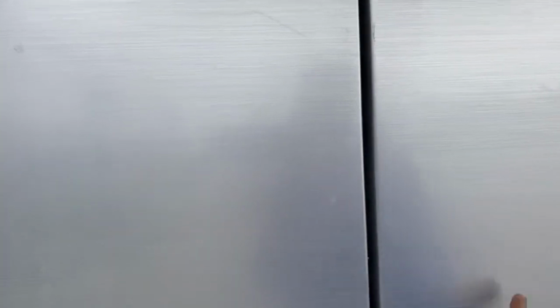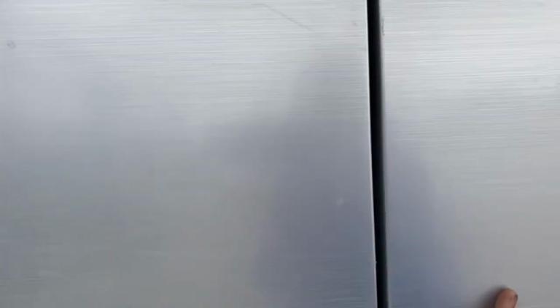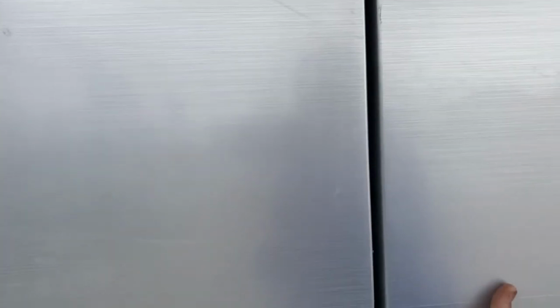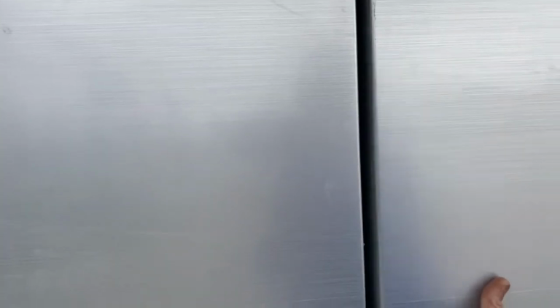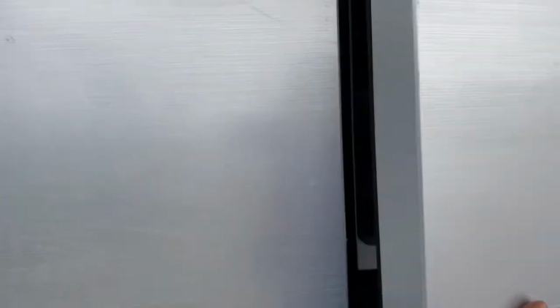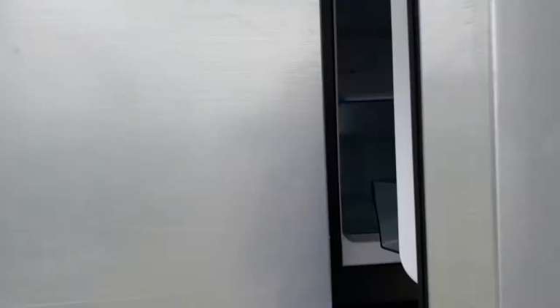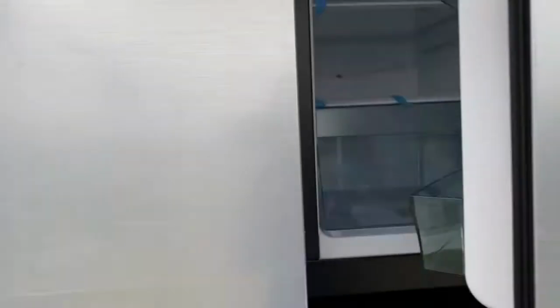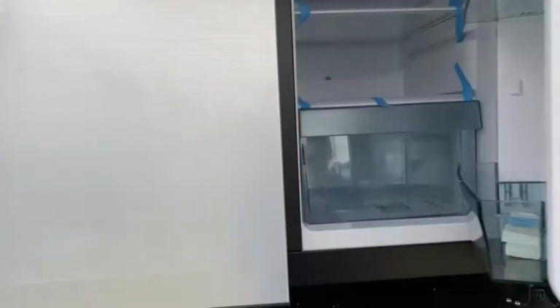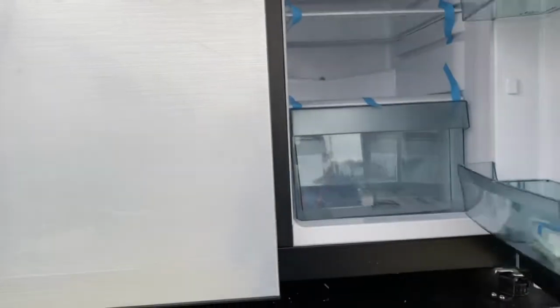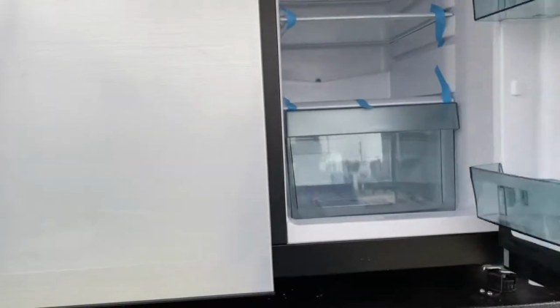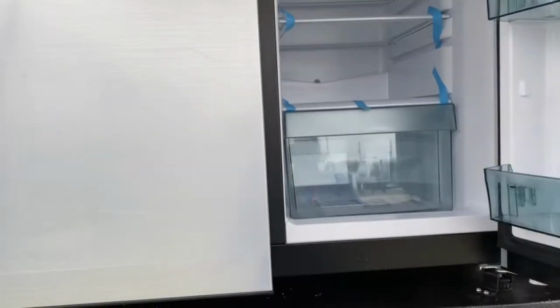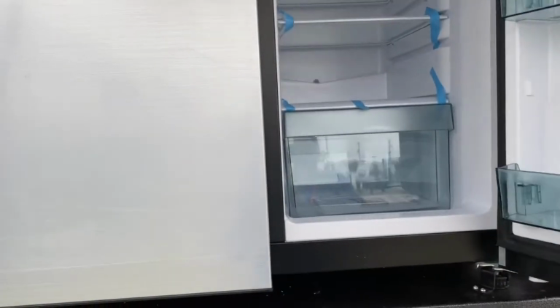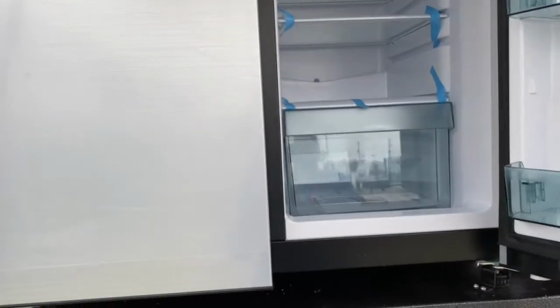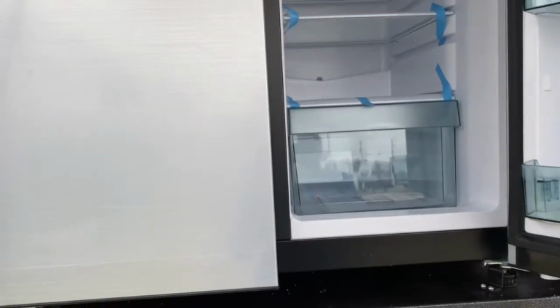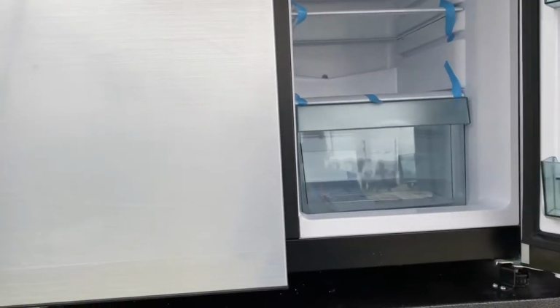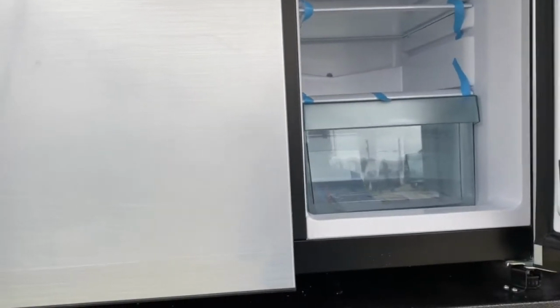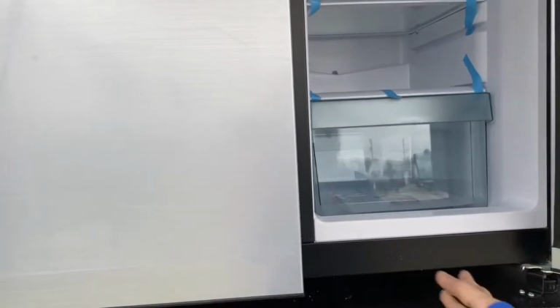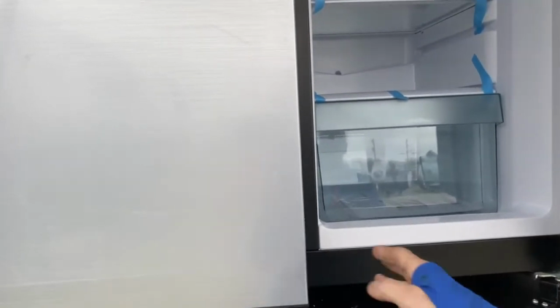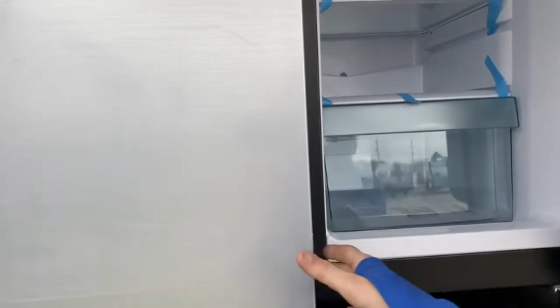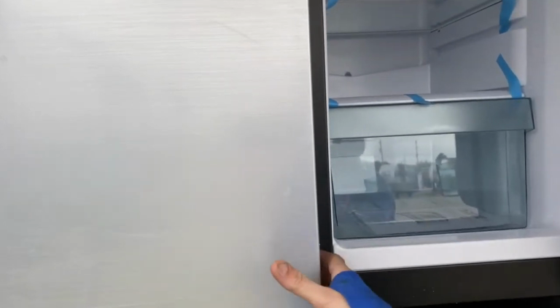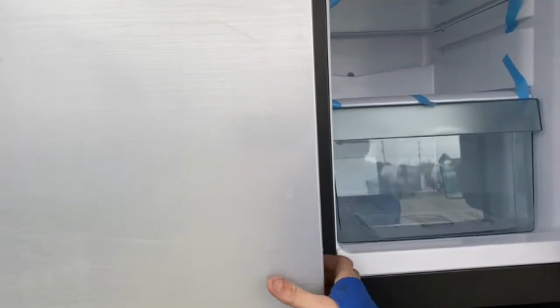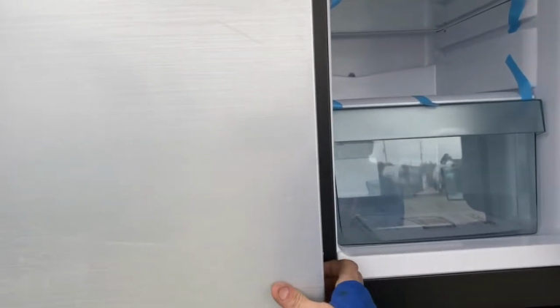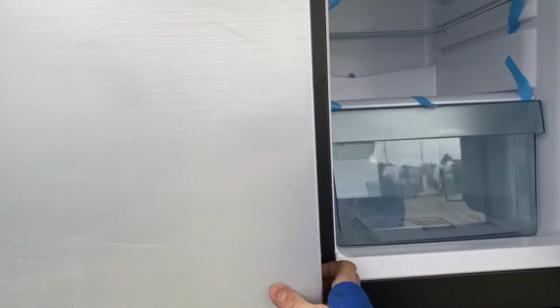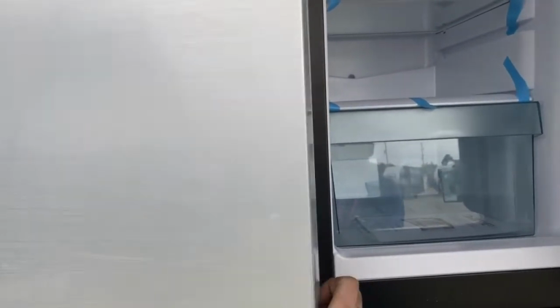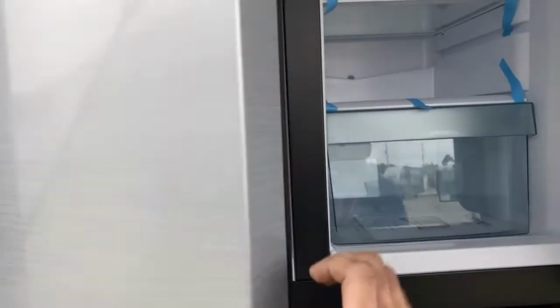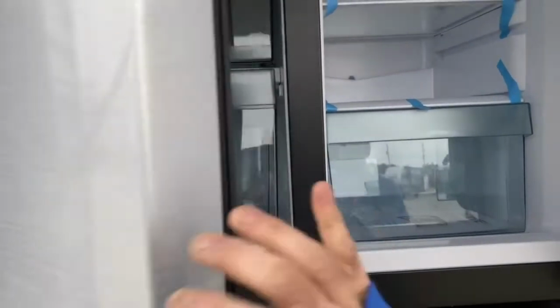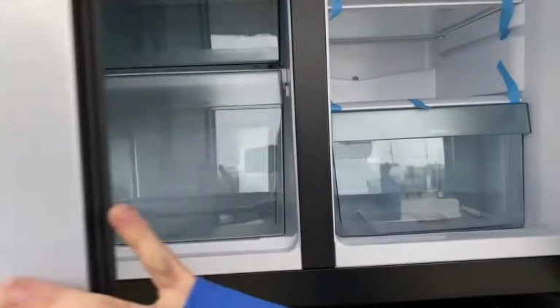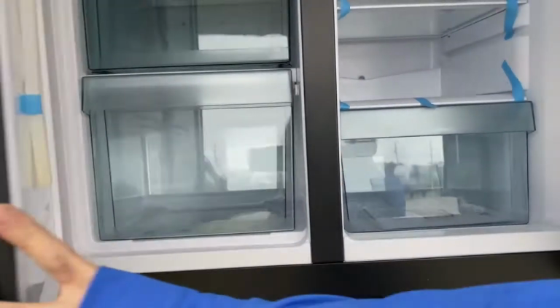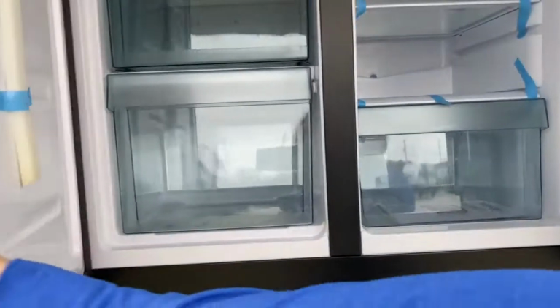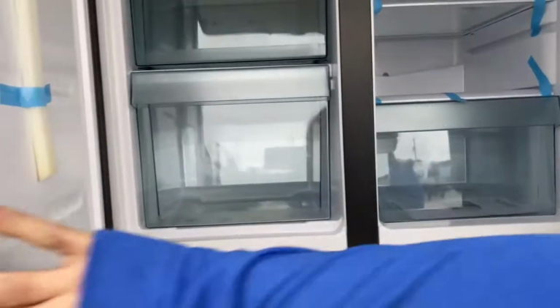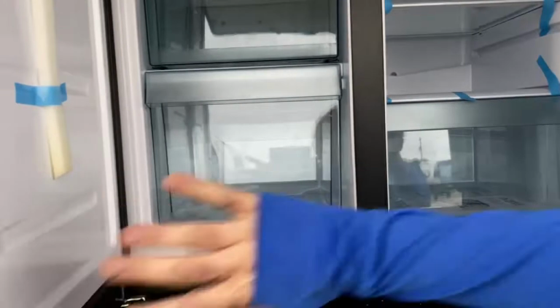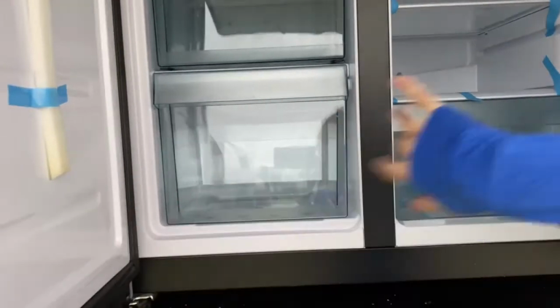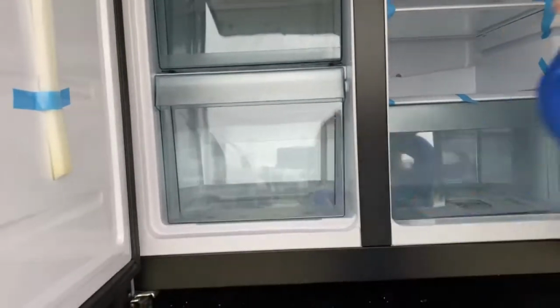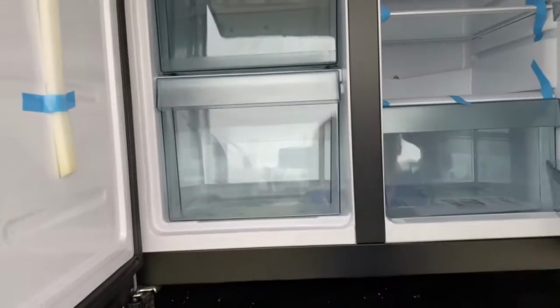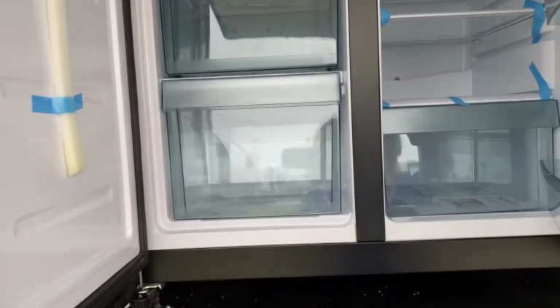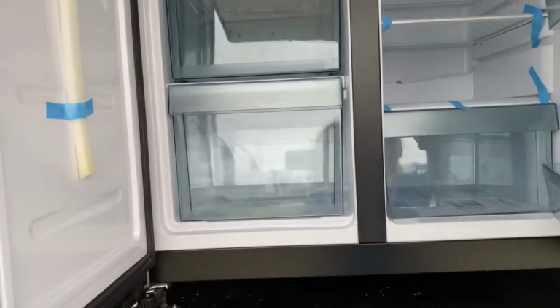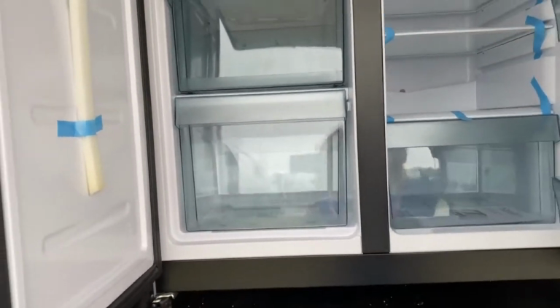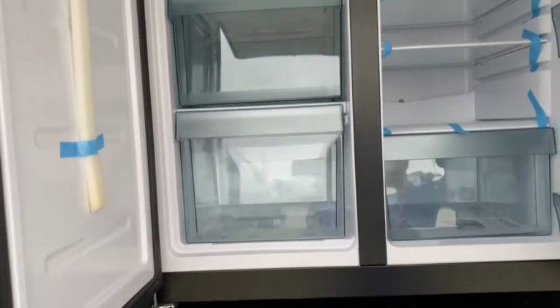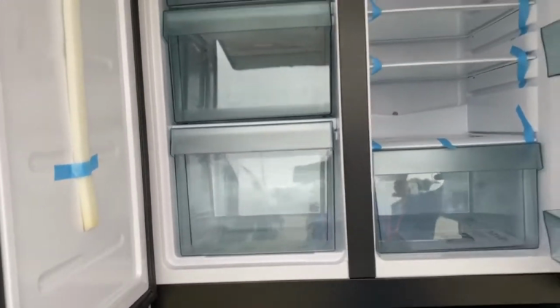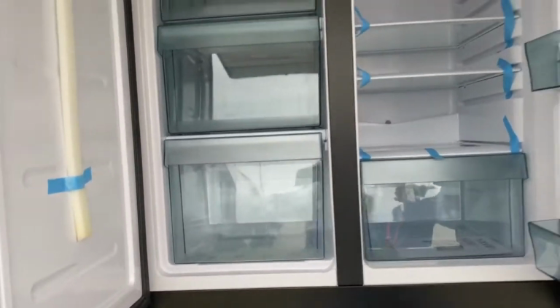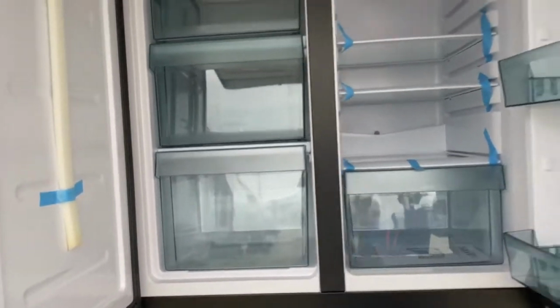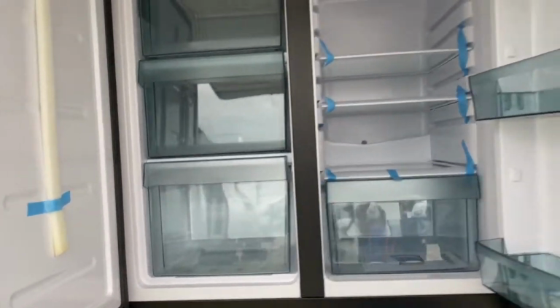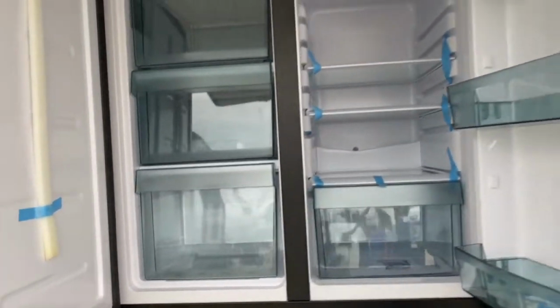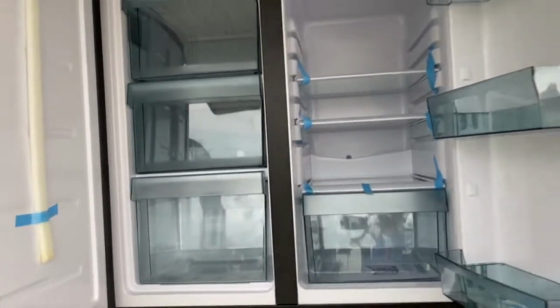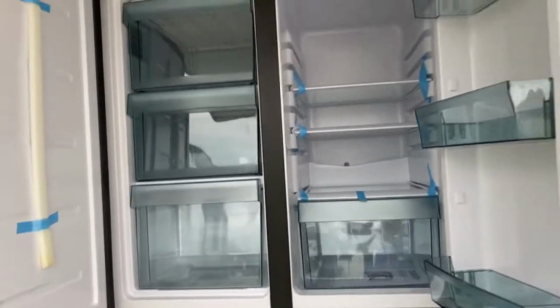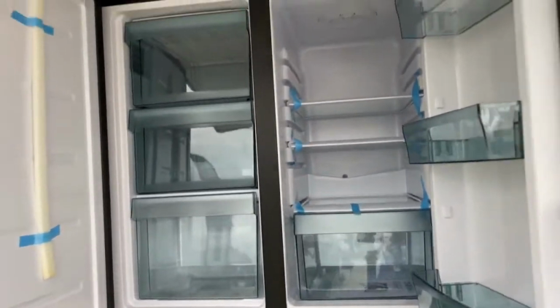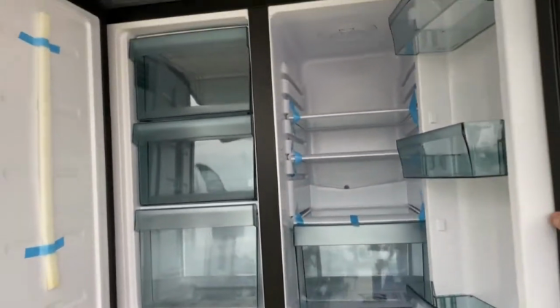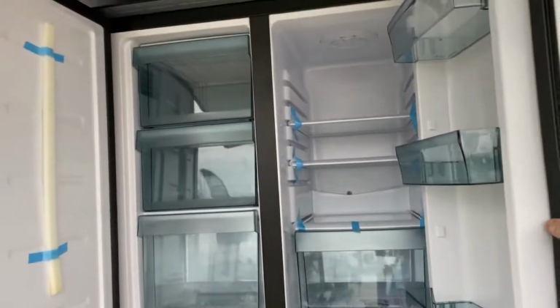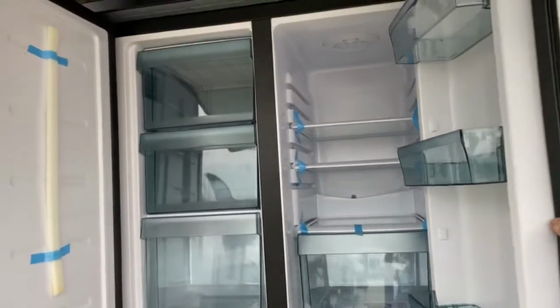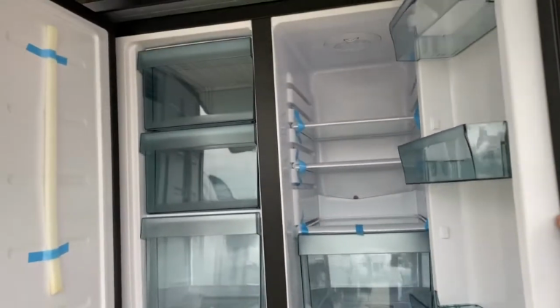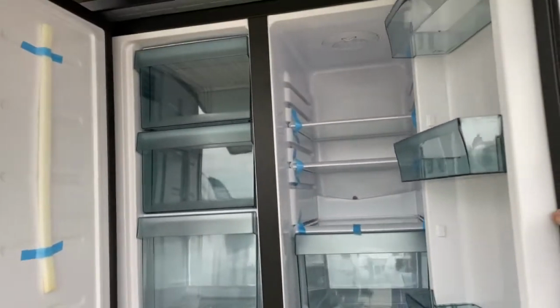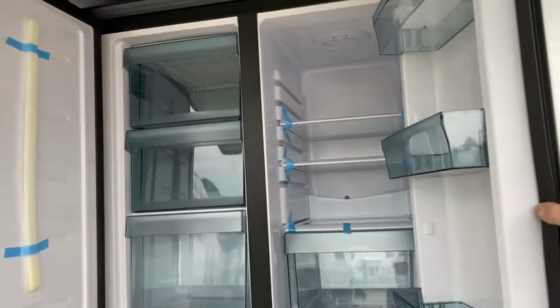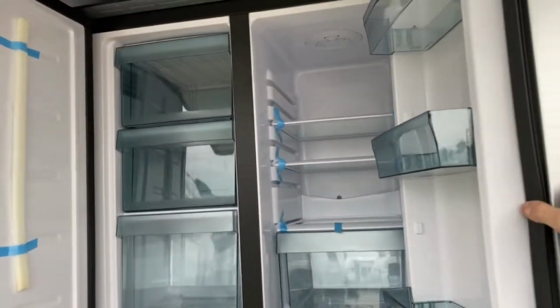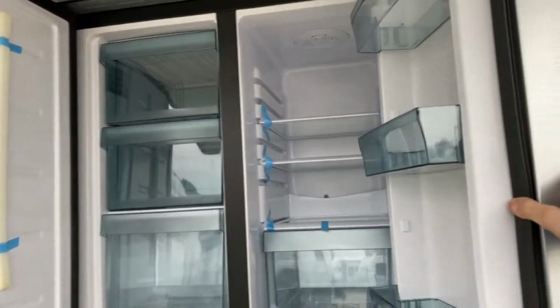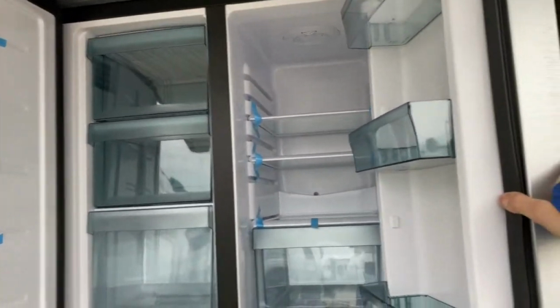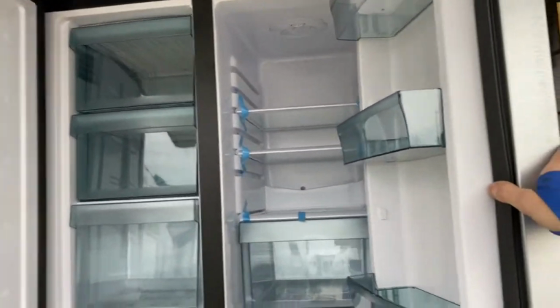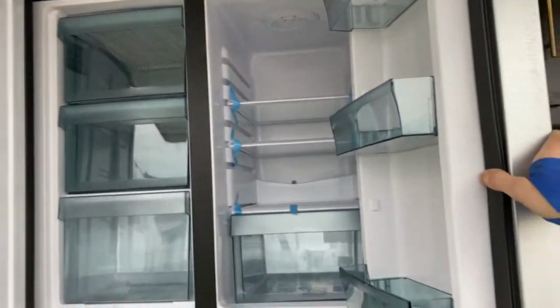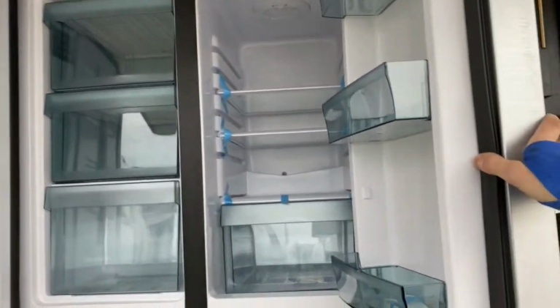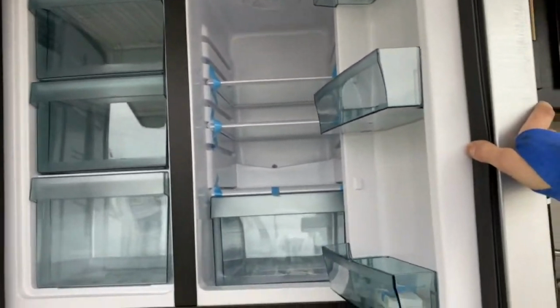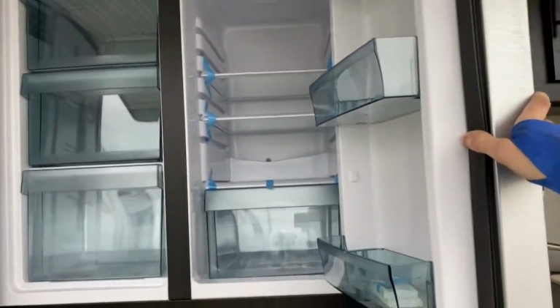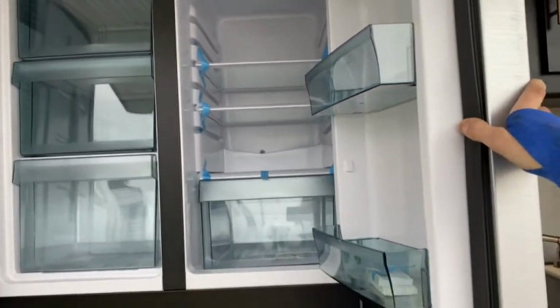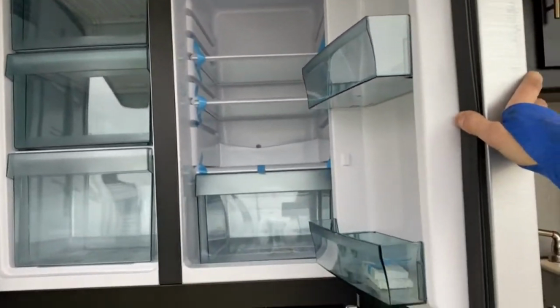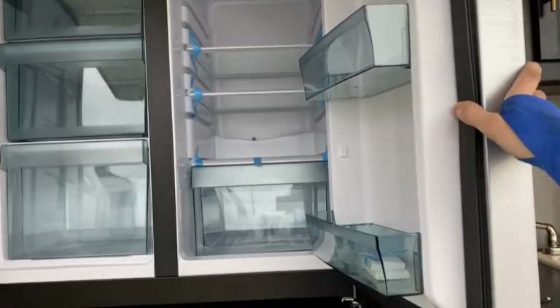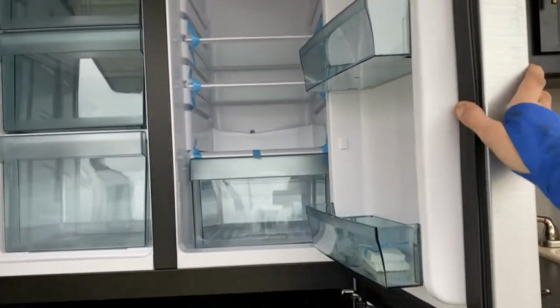It's also got a dual refrigerator, so the left side here is a freezer and the right side here is a refrigerator.